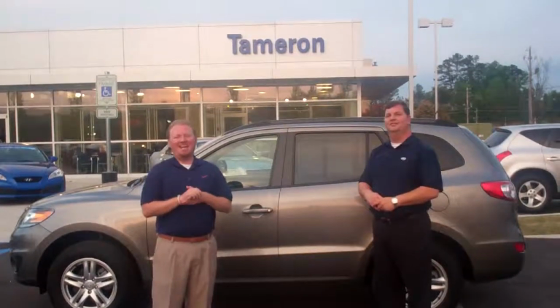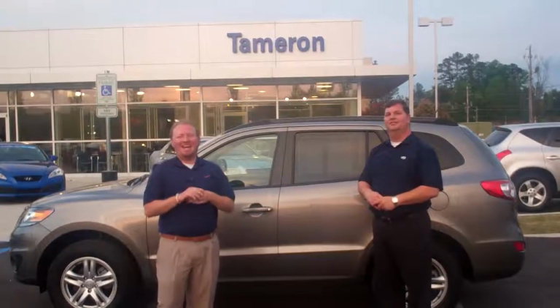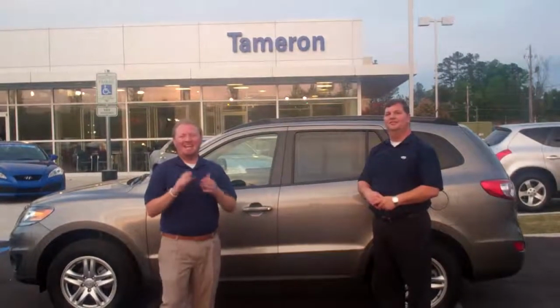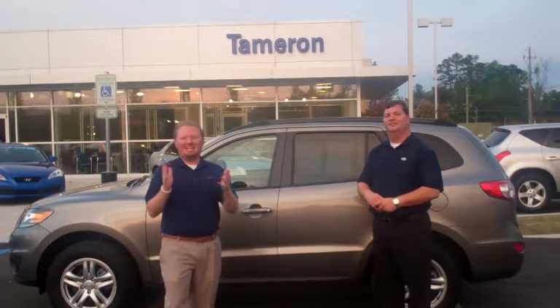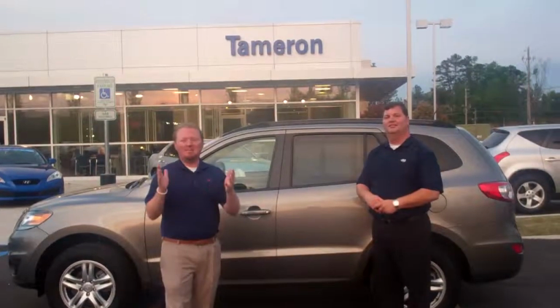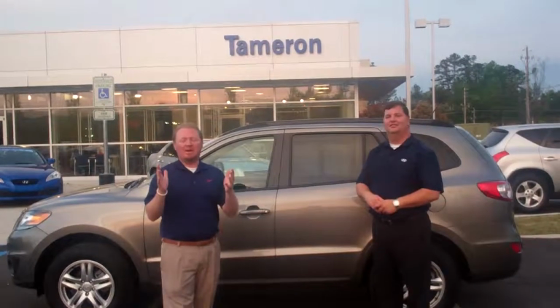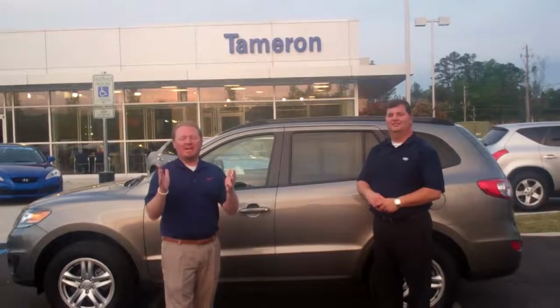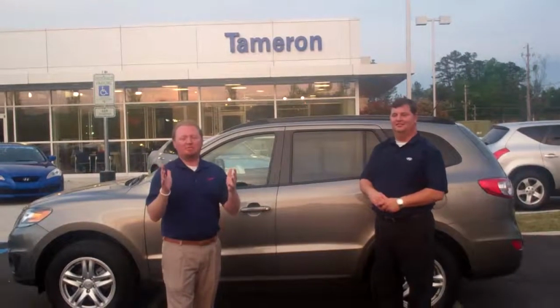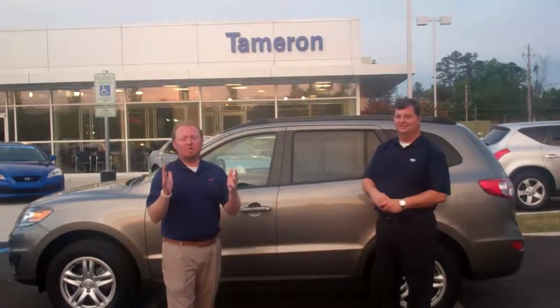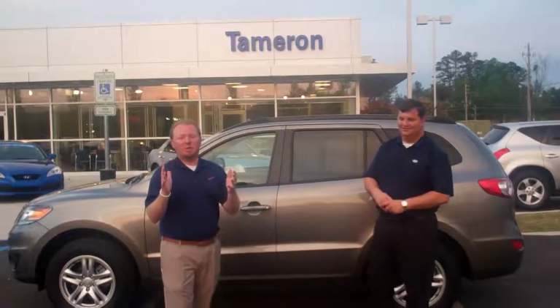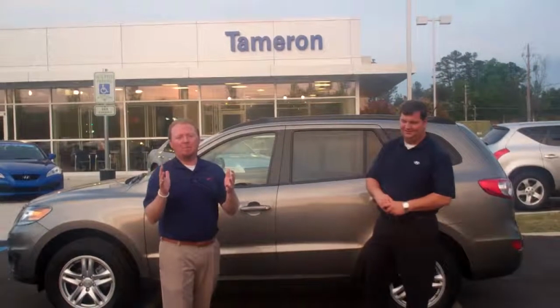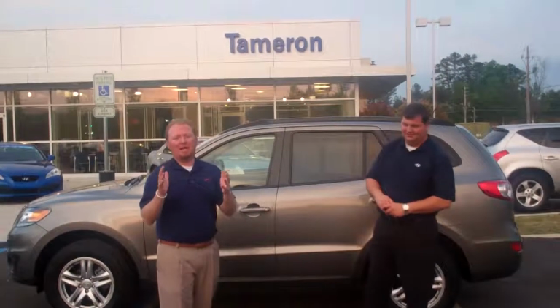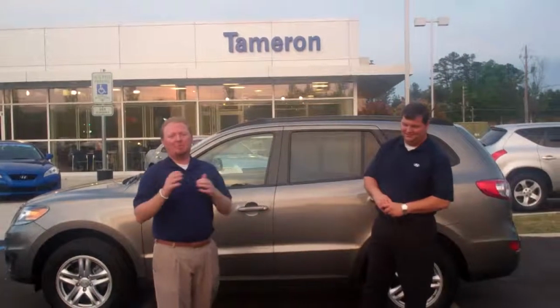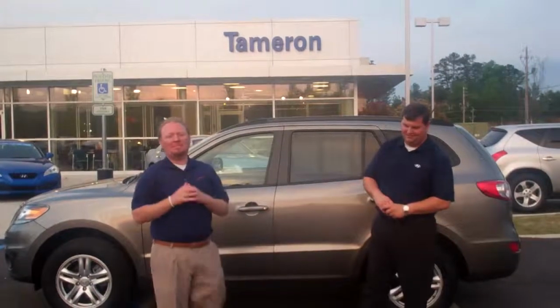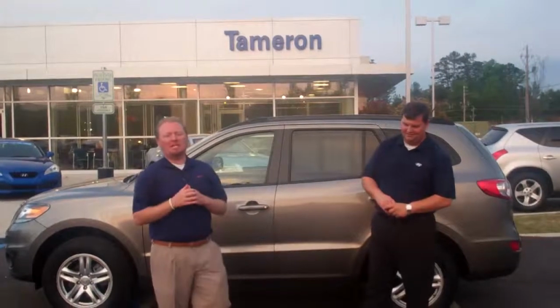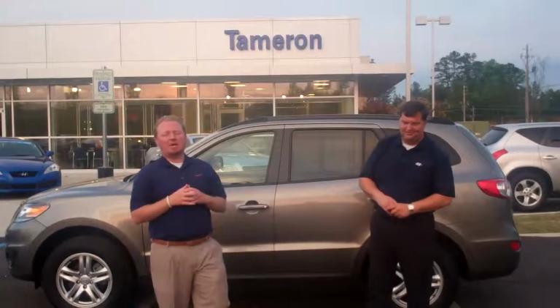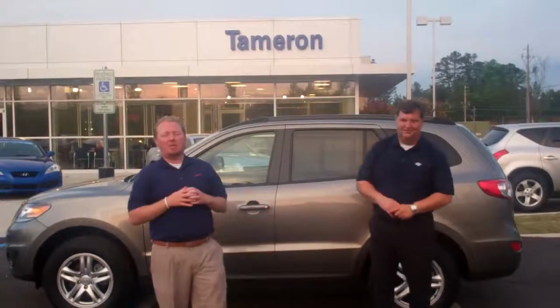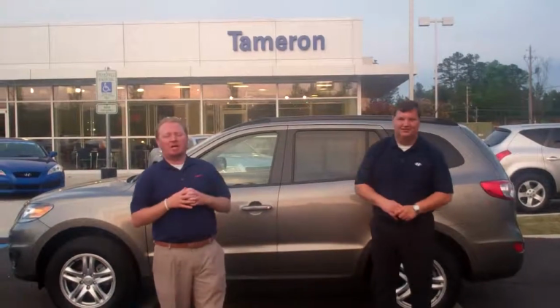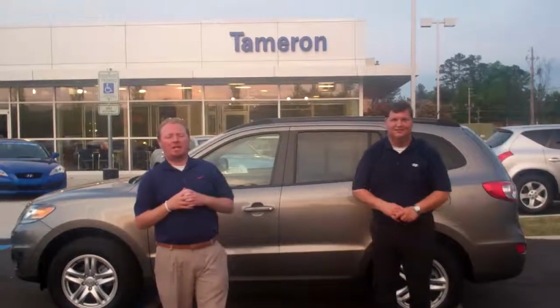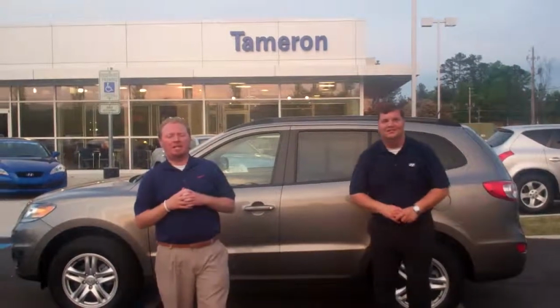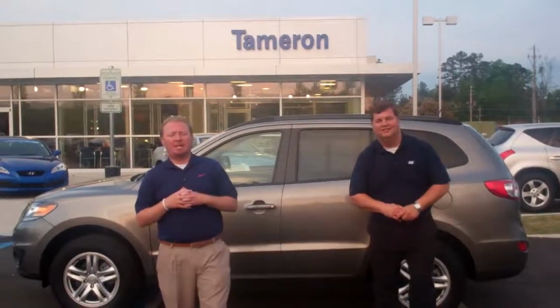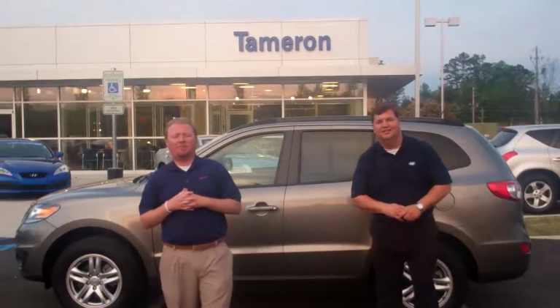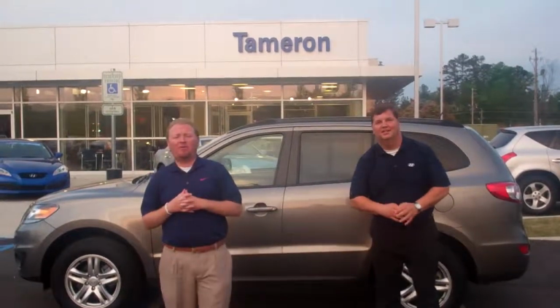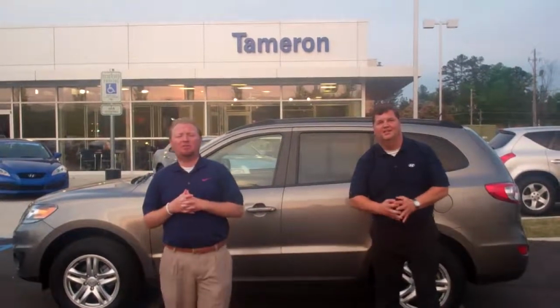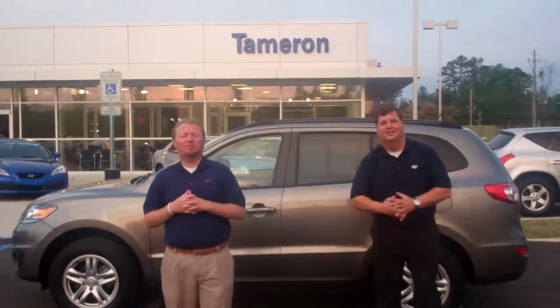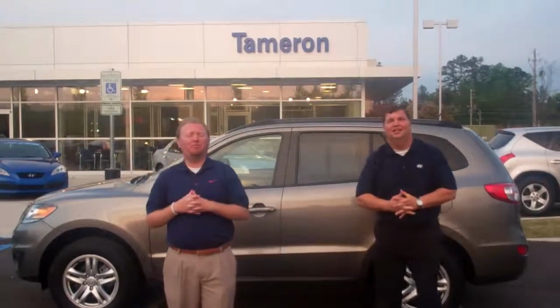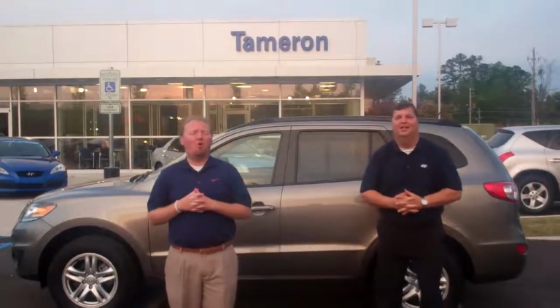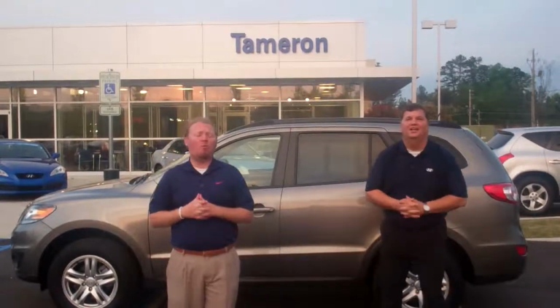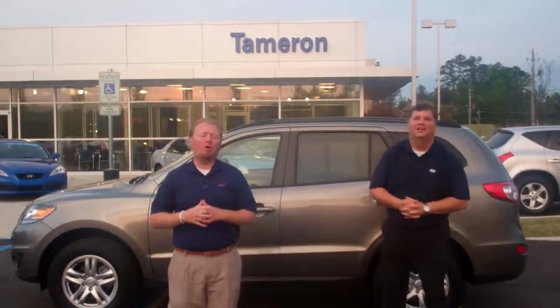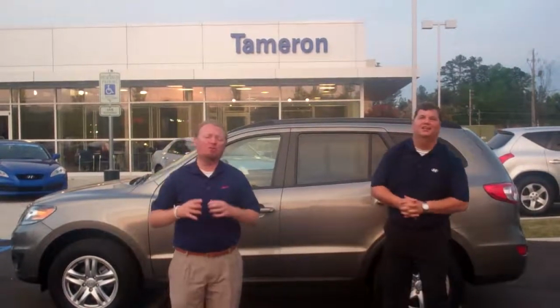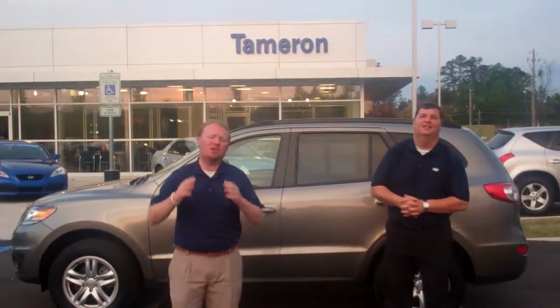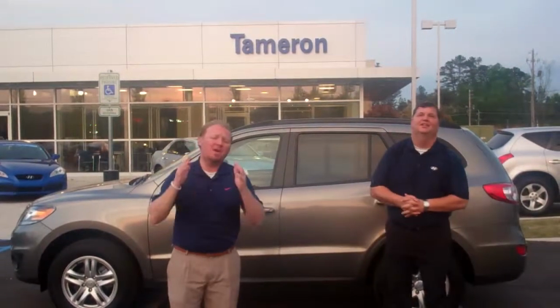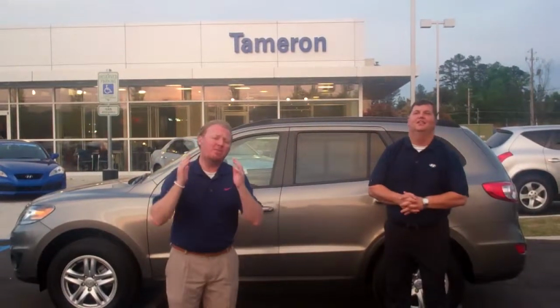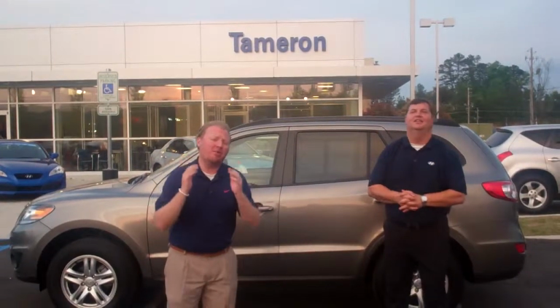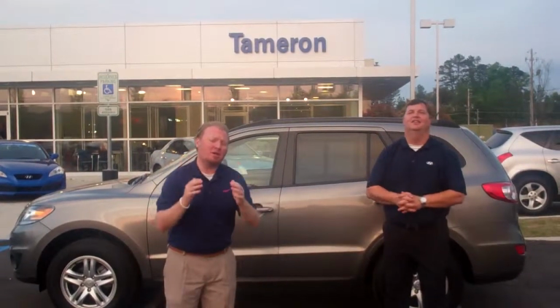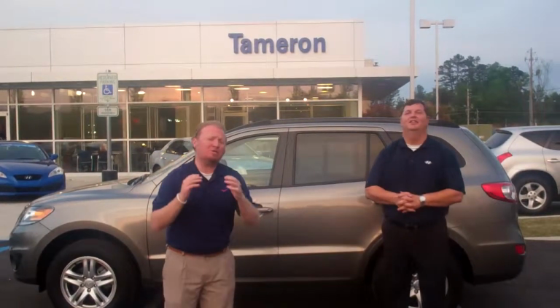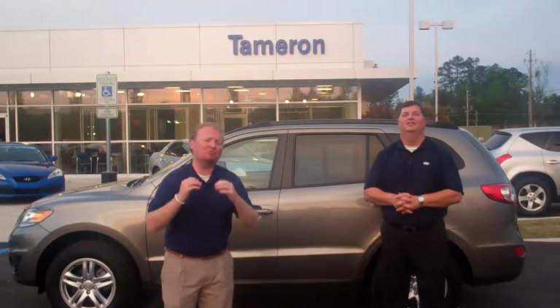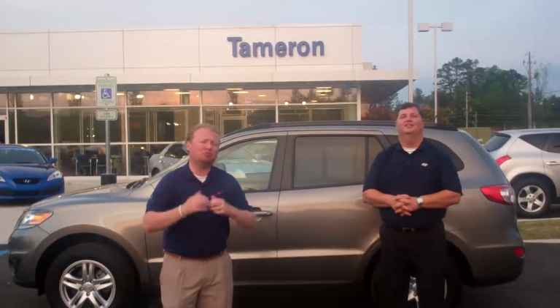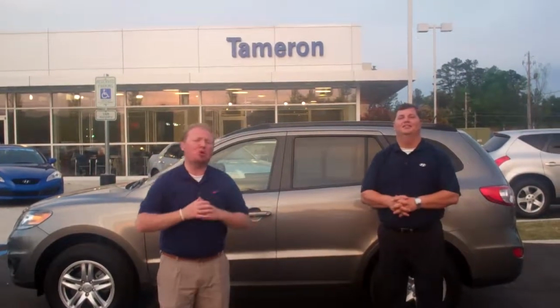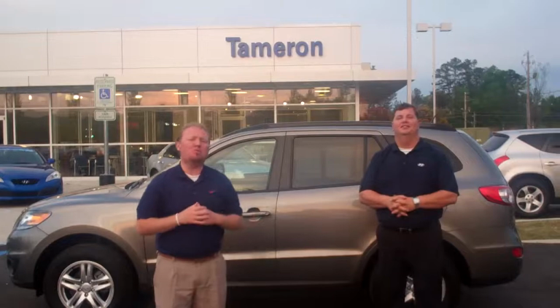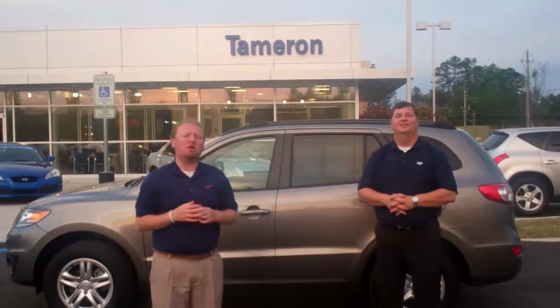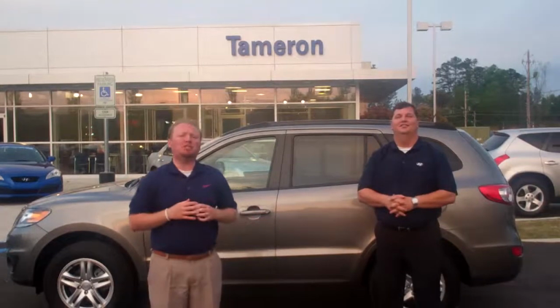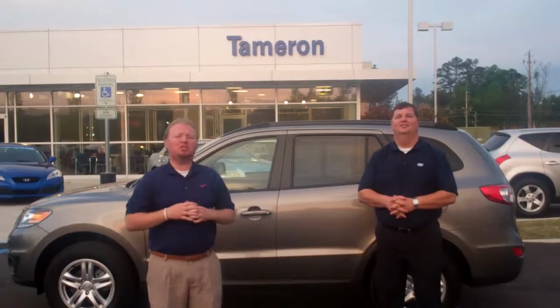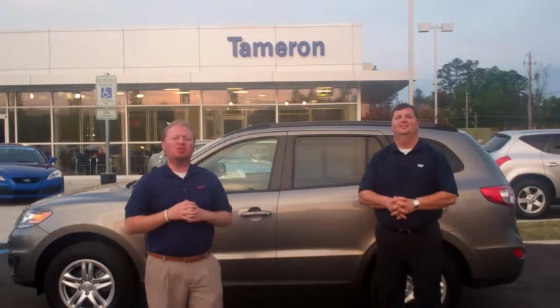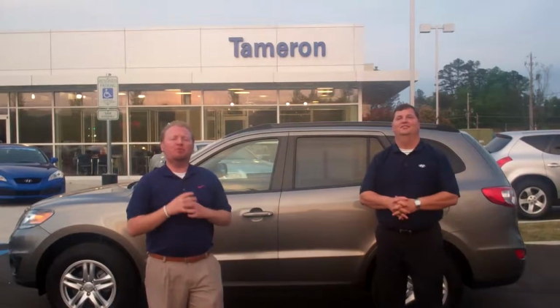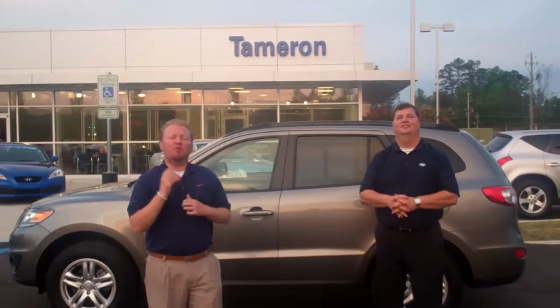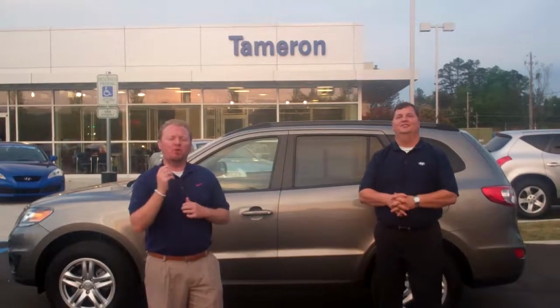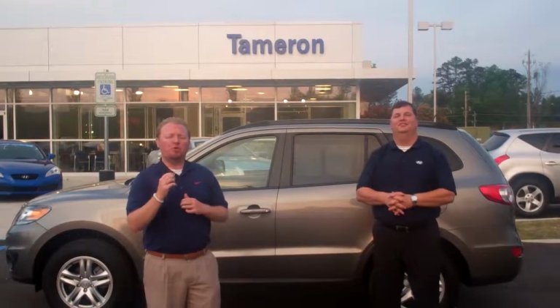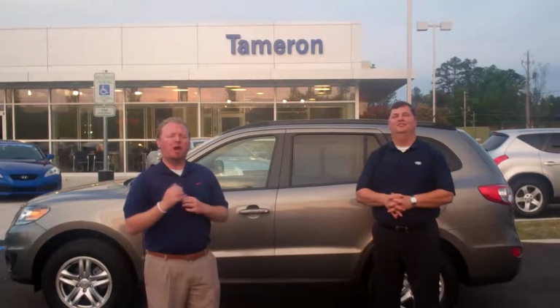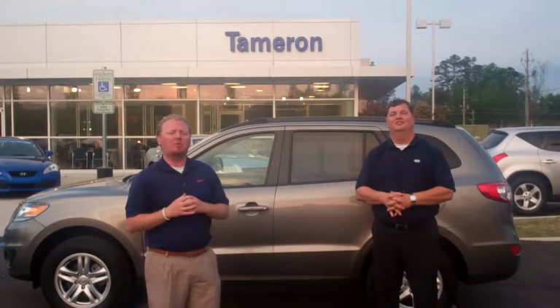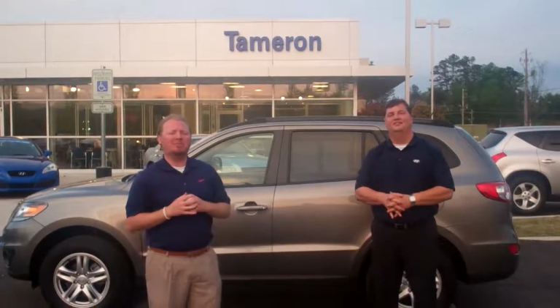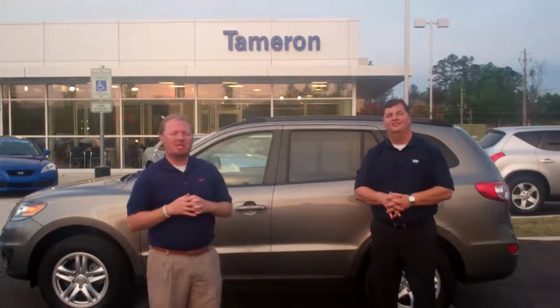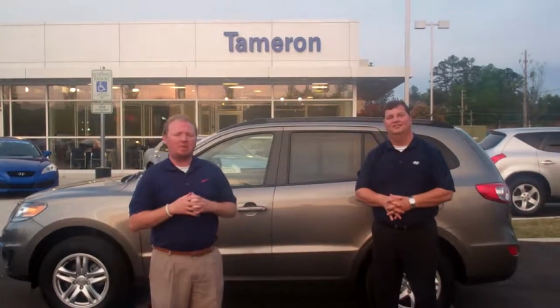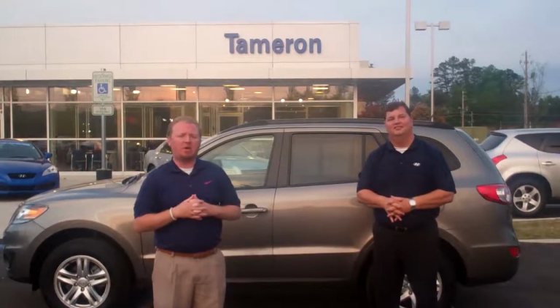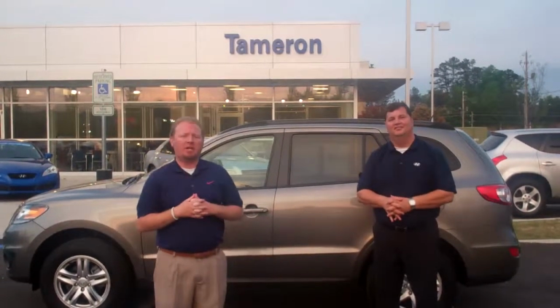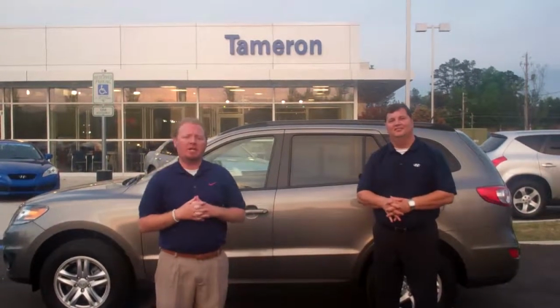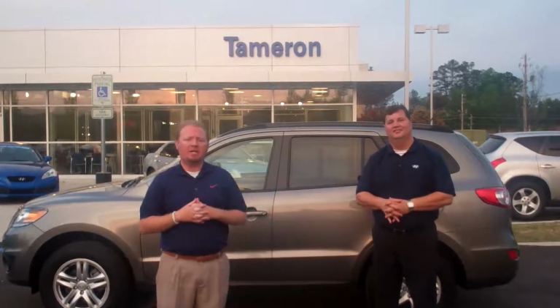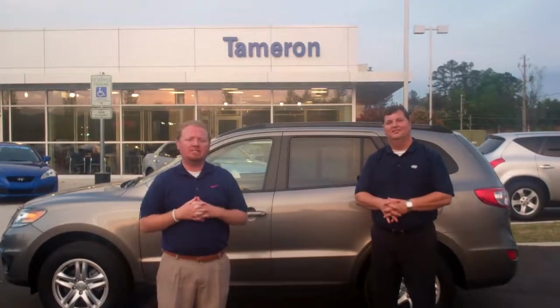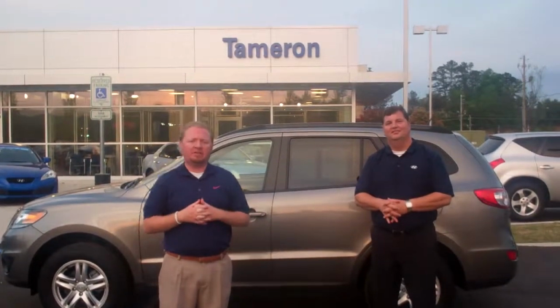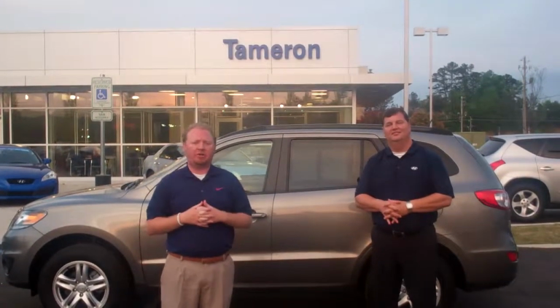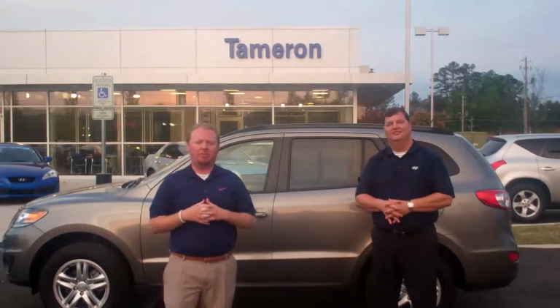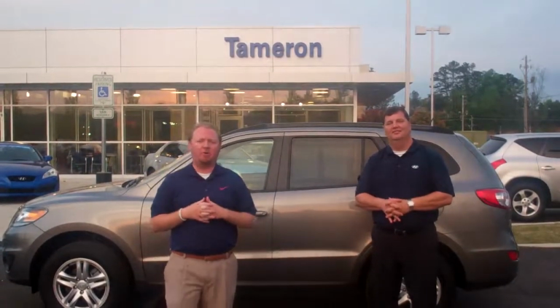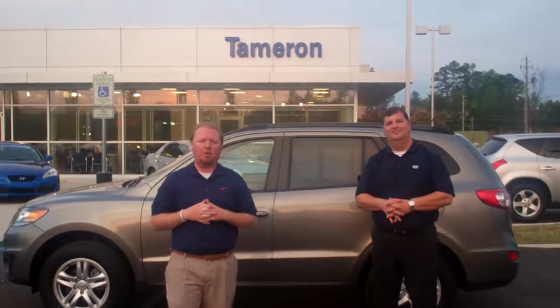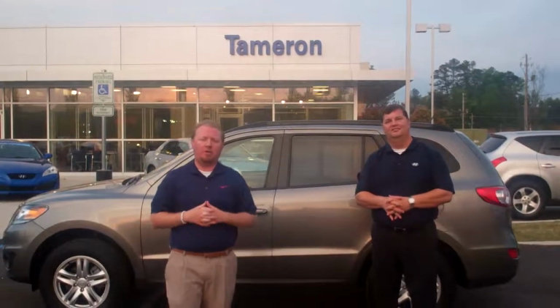Hey Lee, my name is Jeremy Blaylock with Tamron Hyundai. First and foremost, thank you so much for inquiring with Tamron Hyundai's internet department.